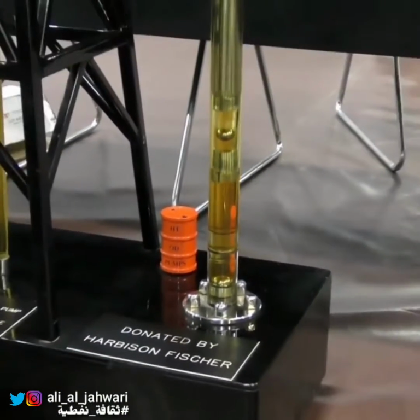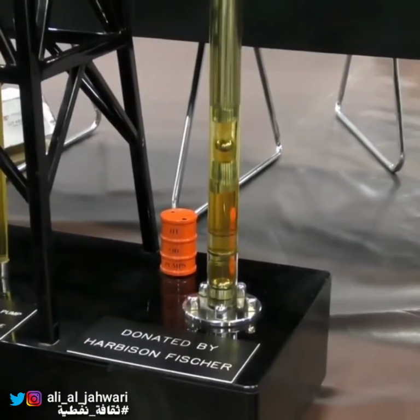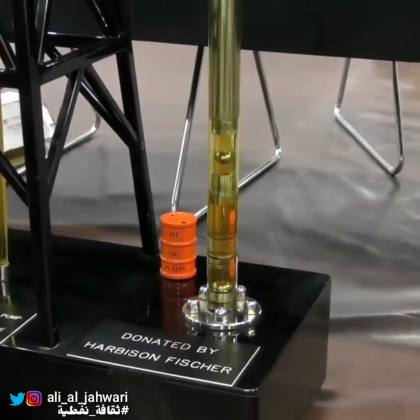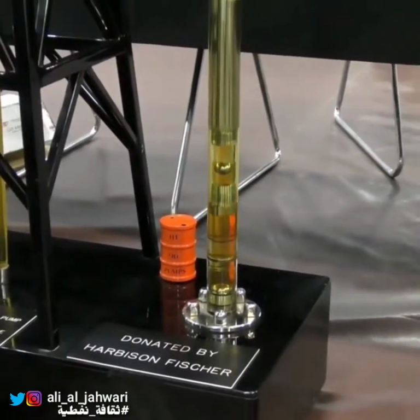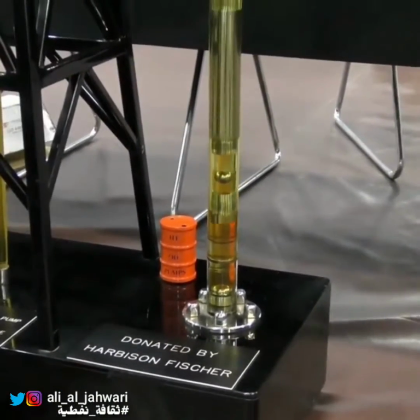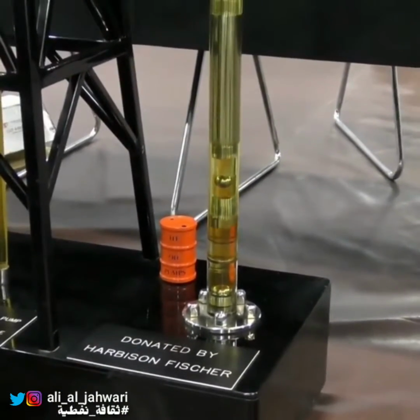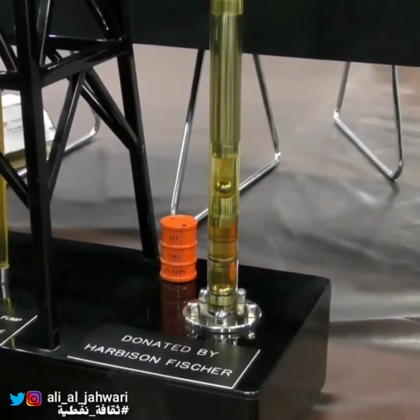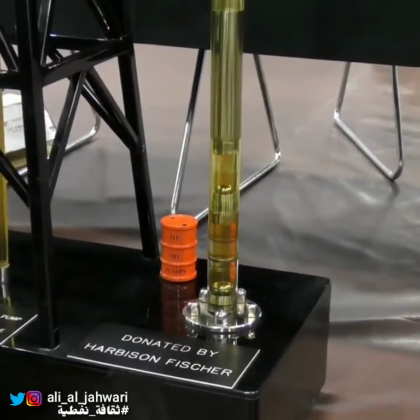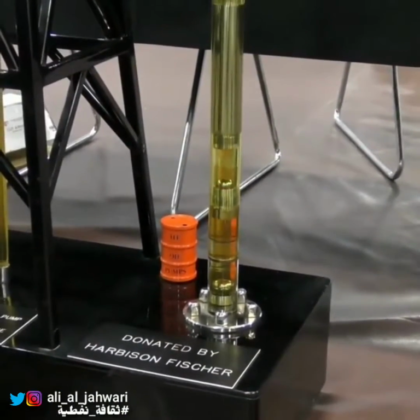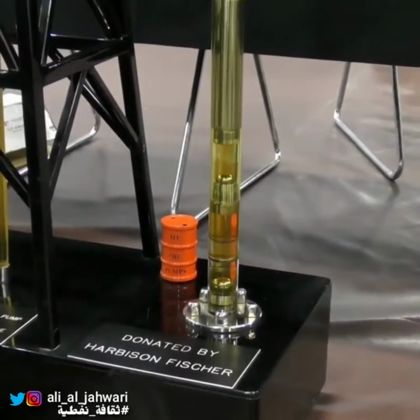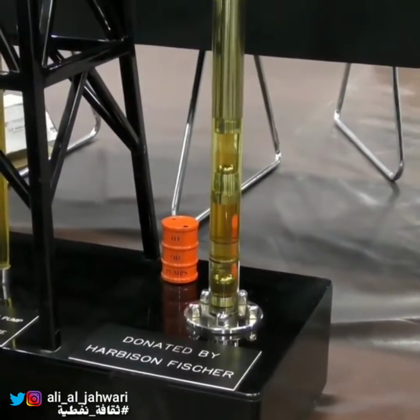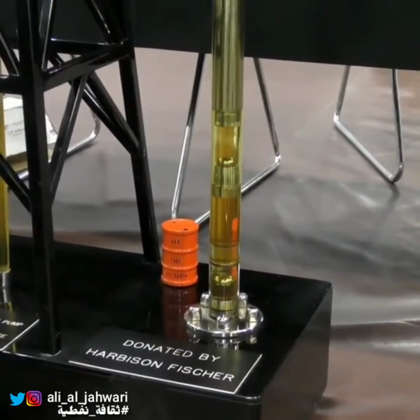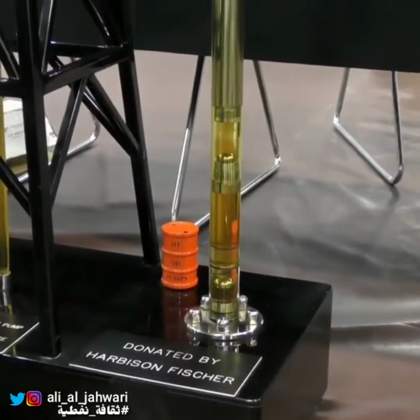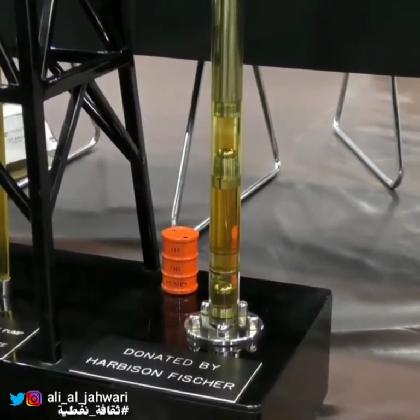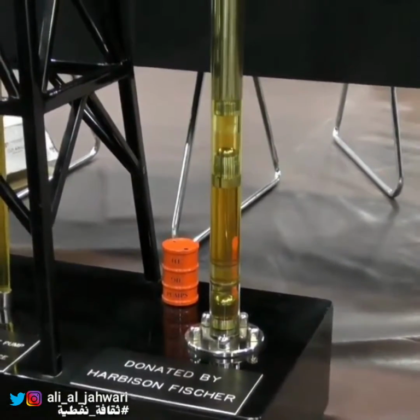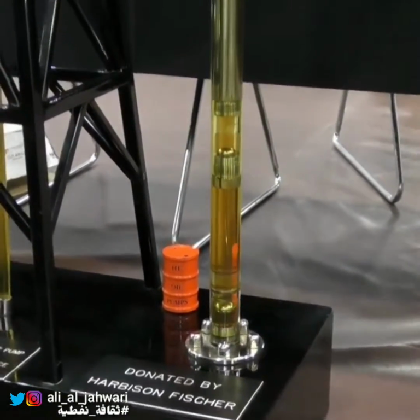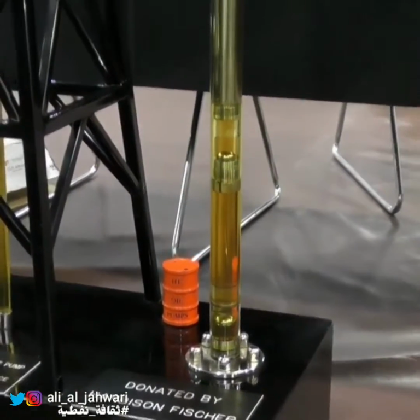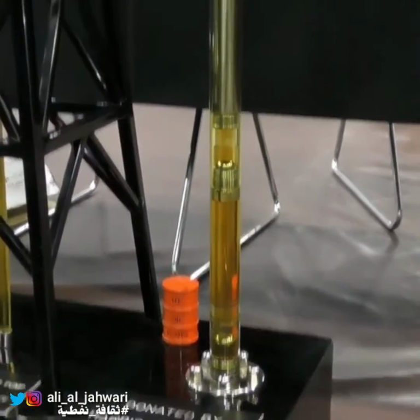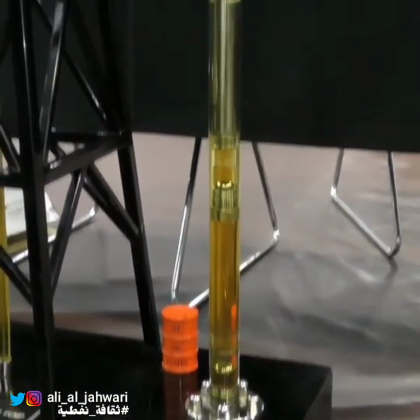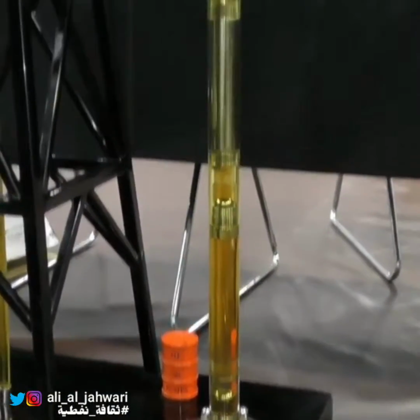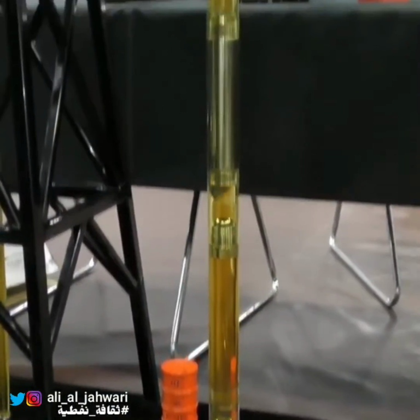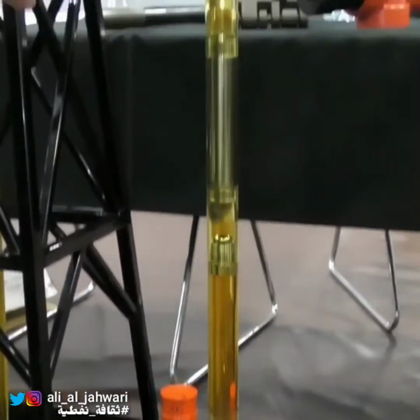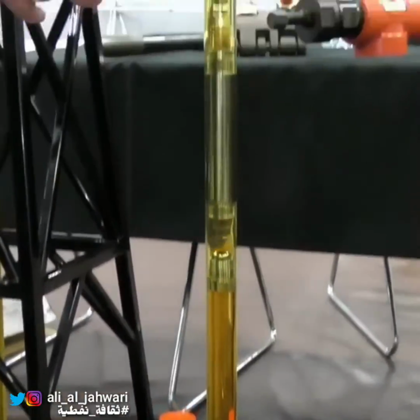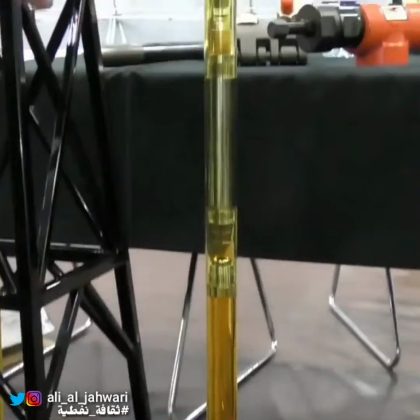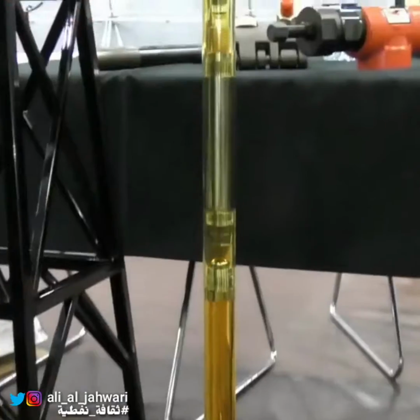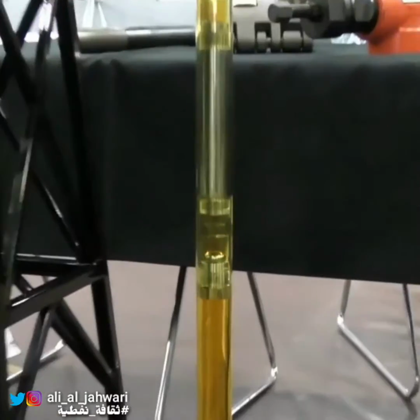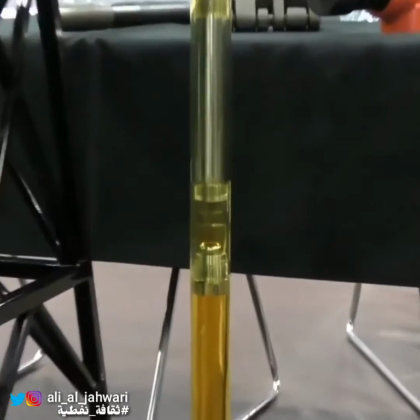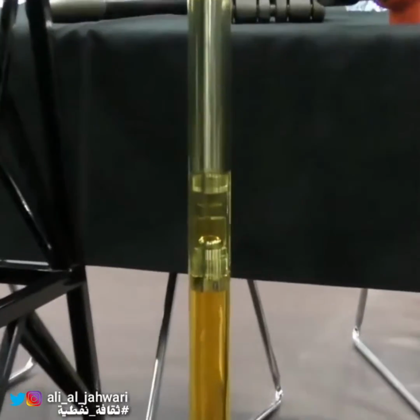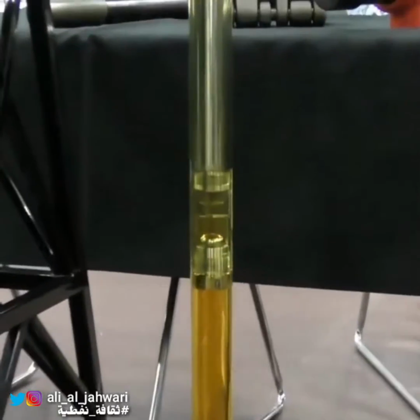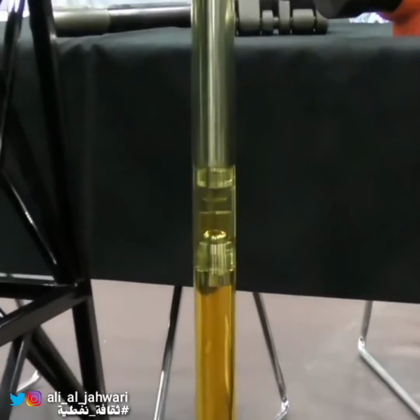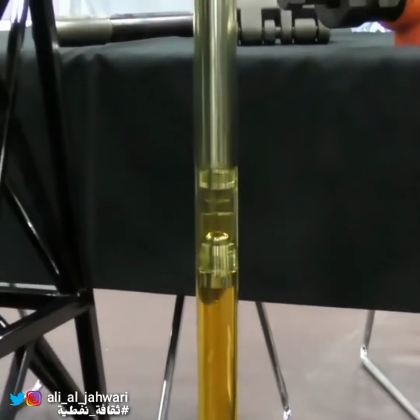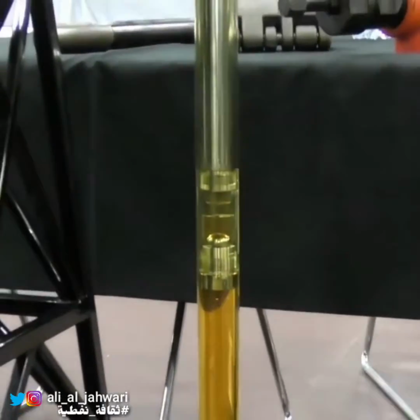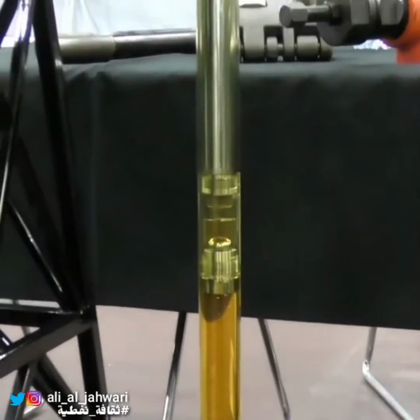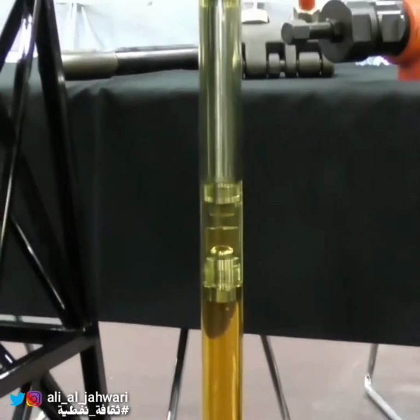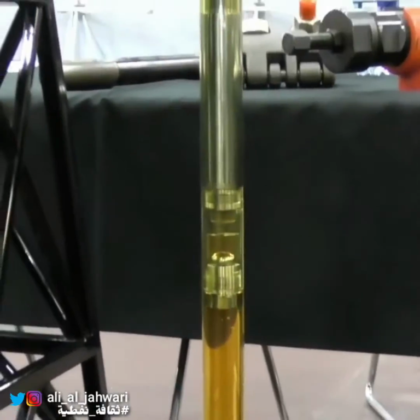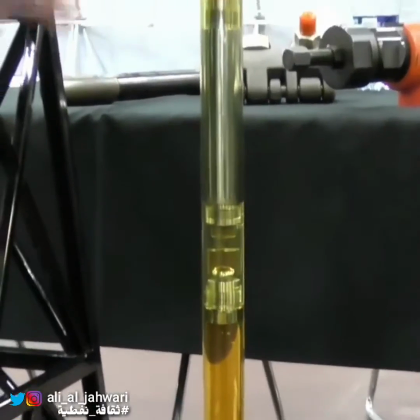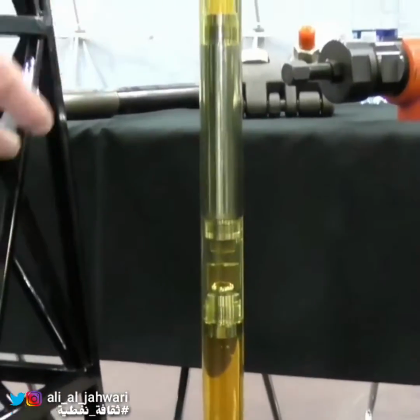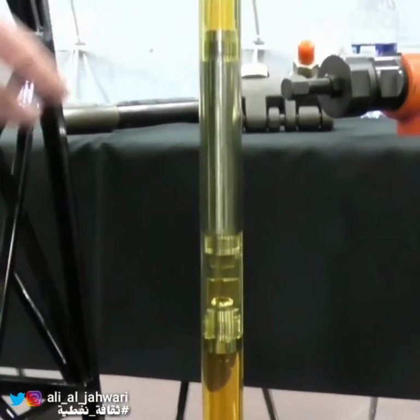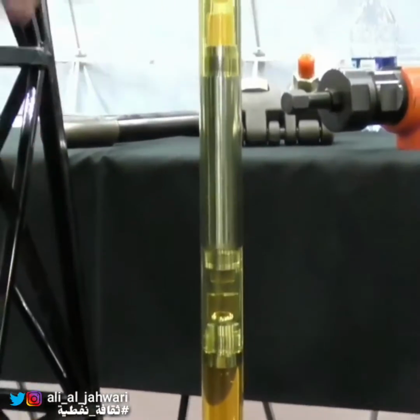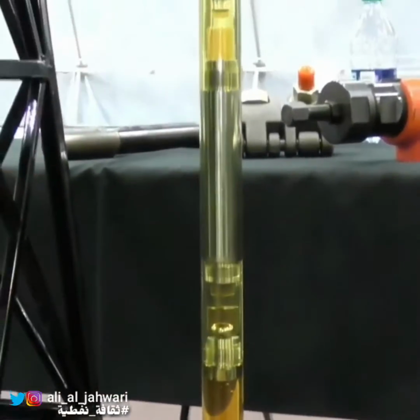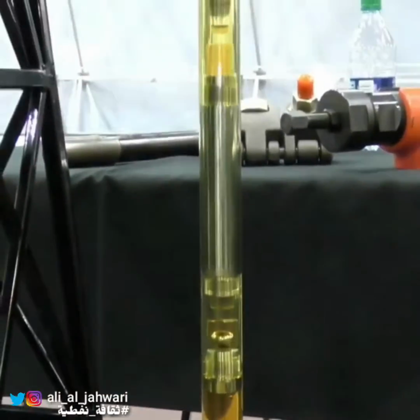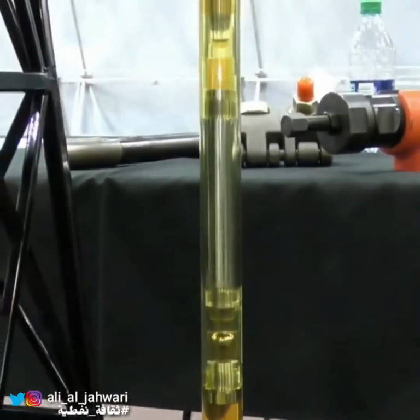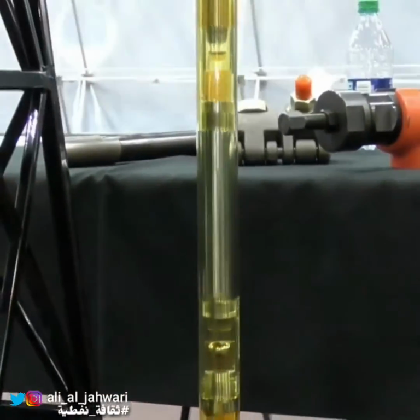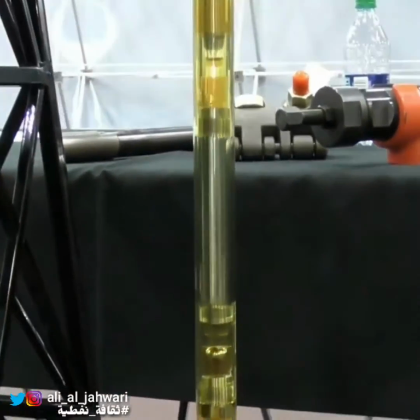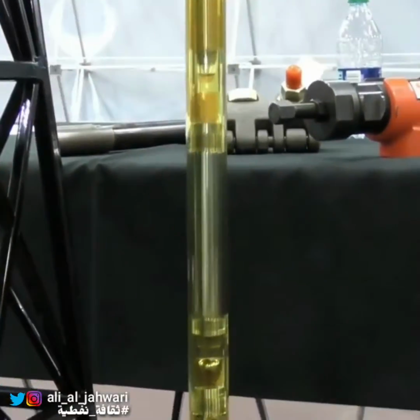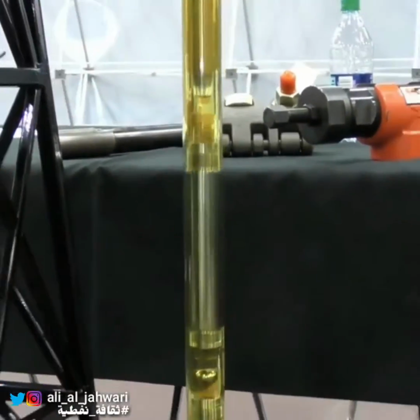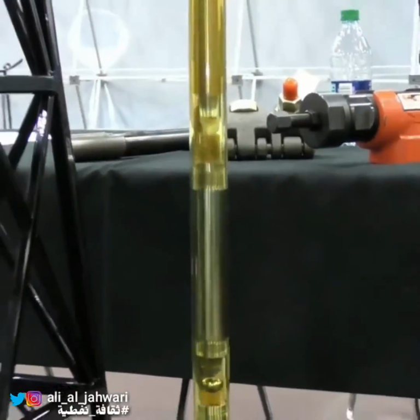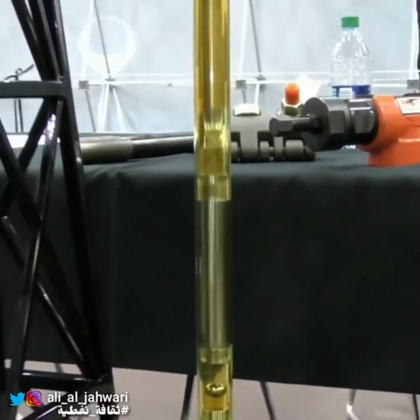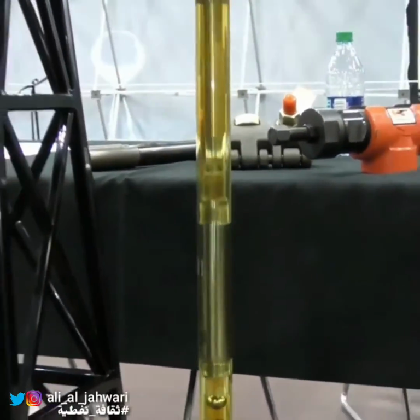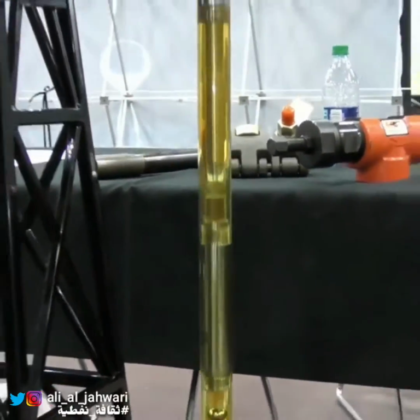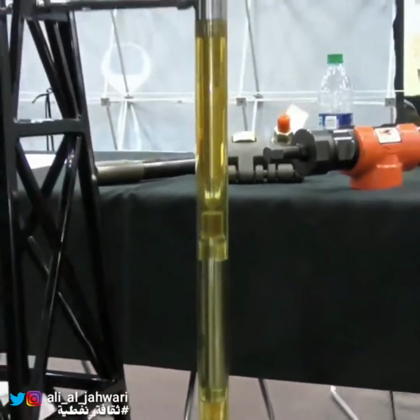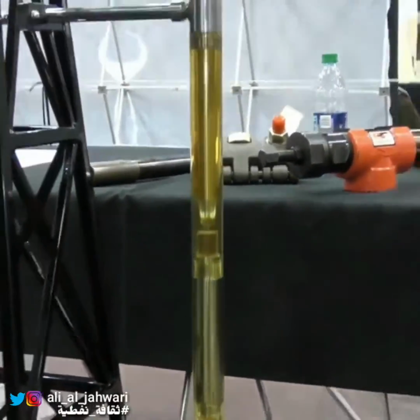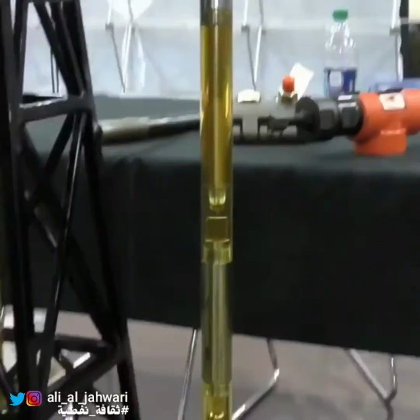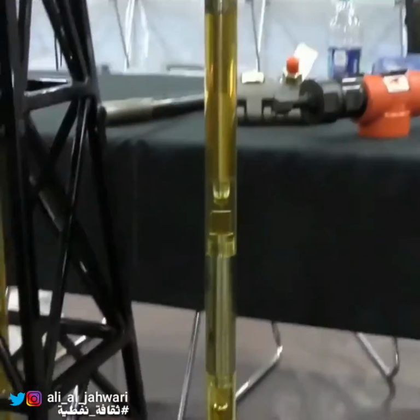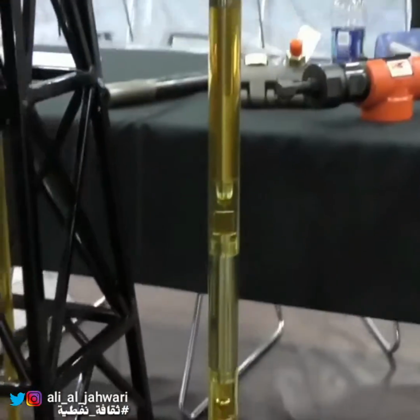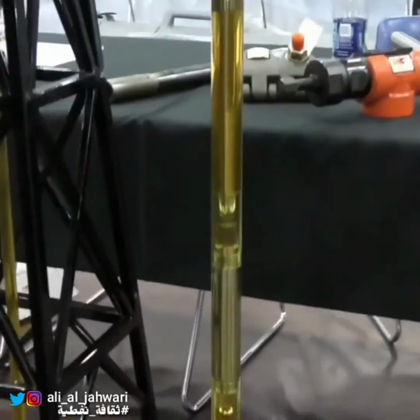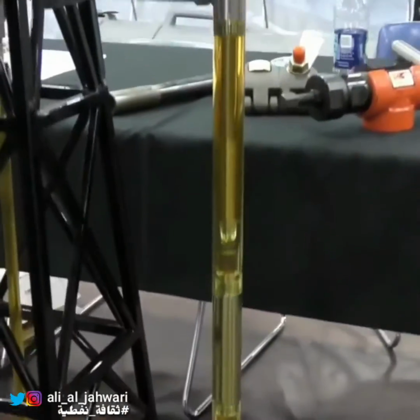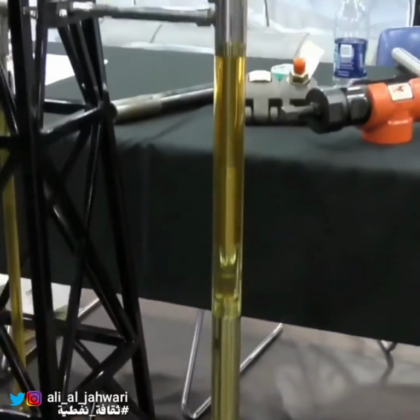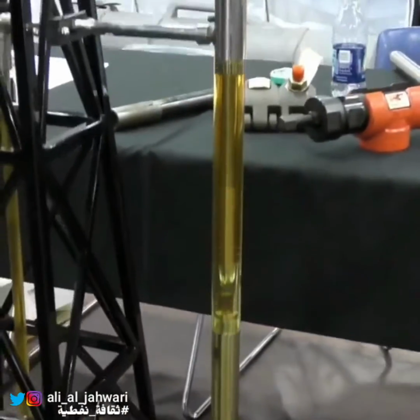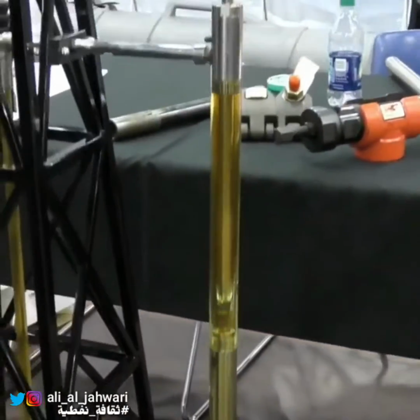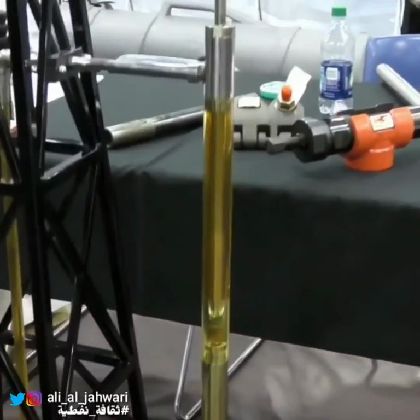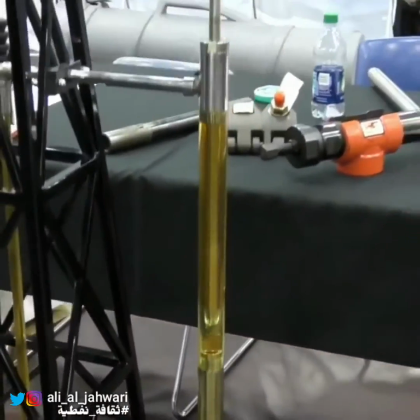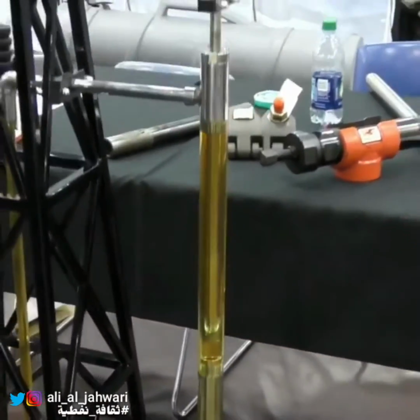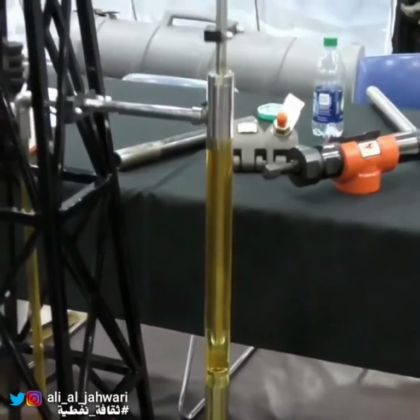And the fluid travels through your tubing? Through your tubing, all the way to the surface — up to the tank batteries on surface.